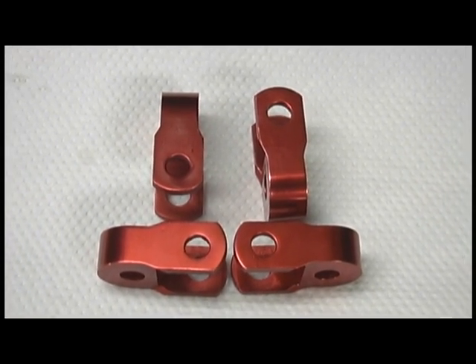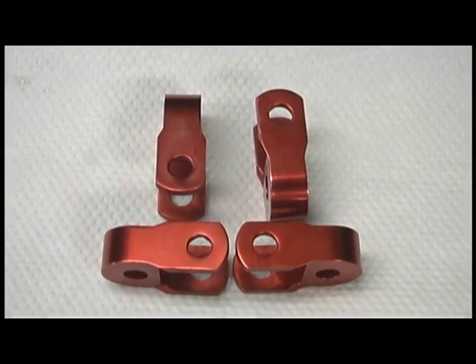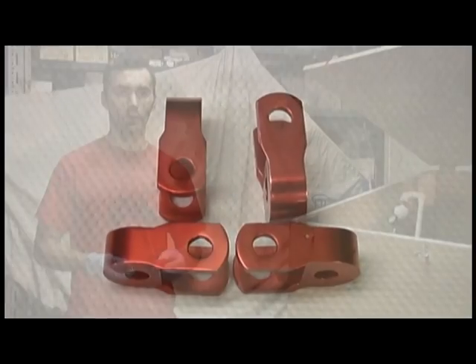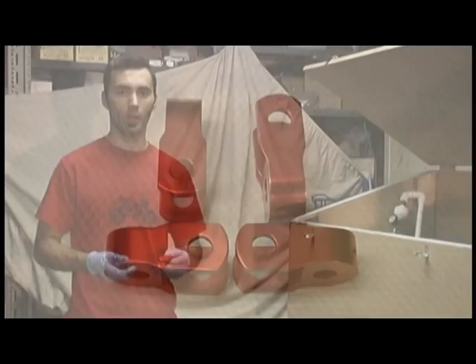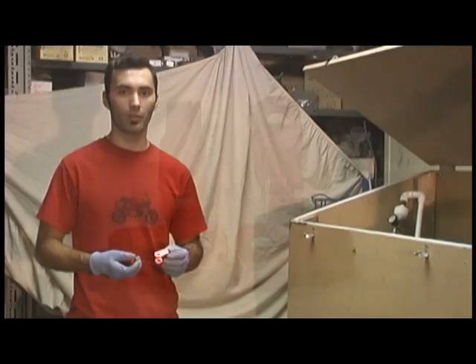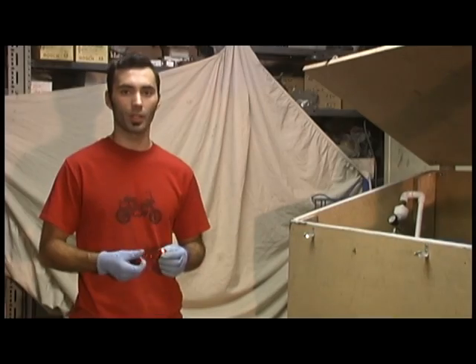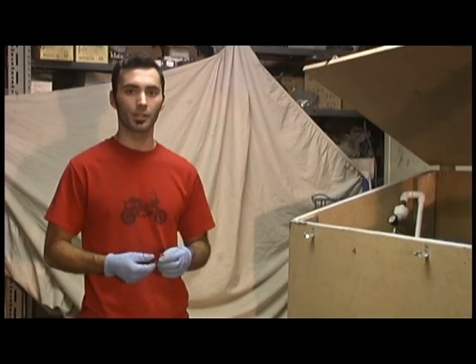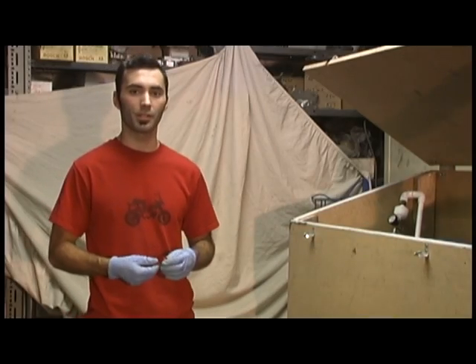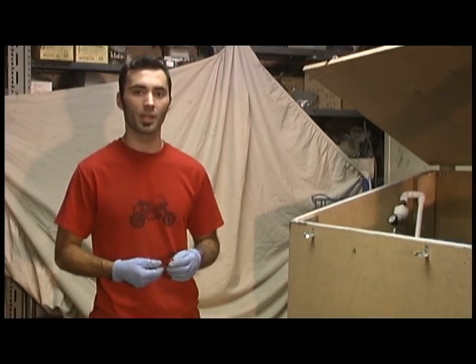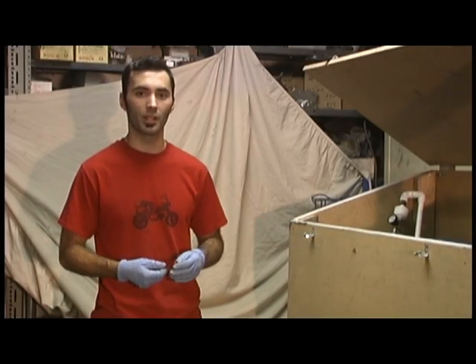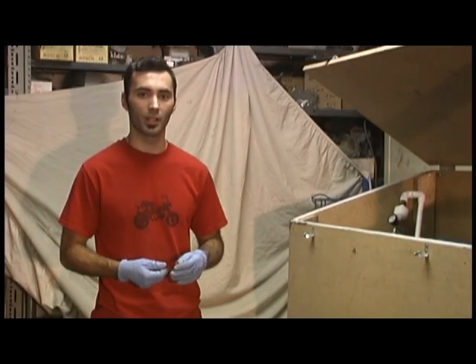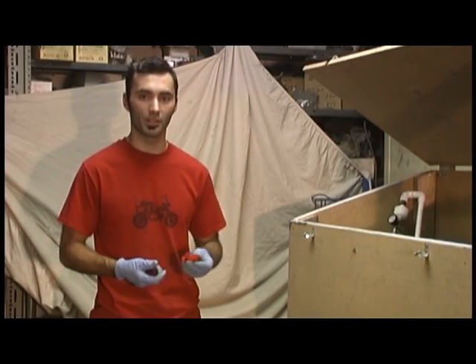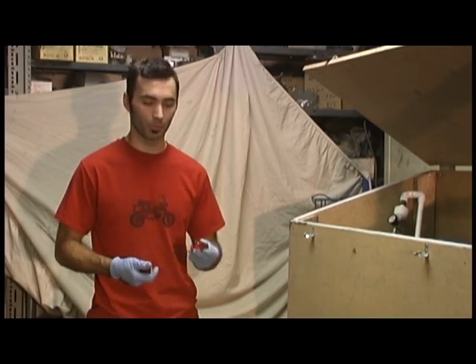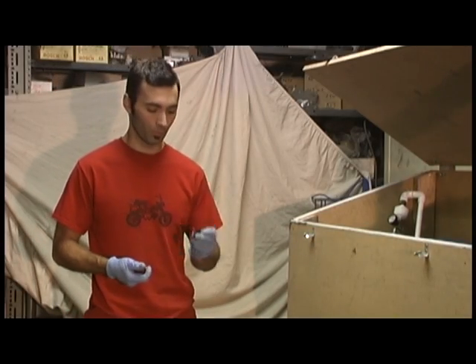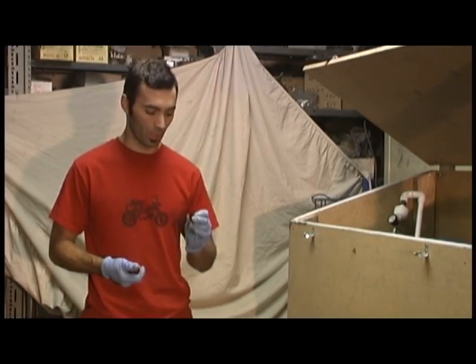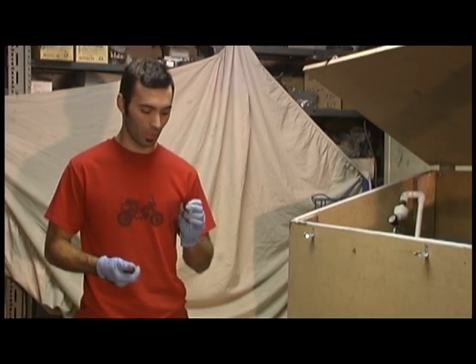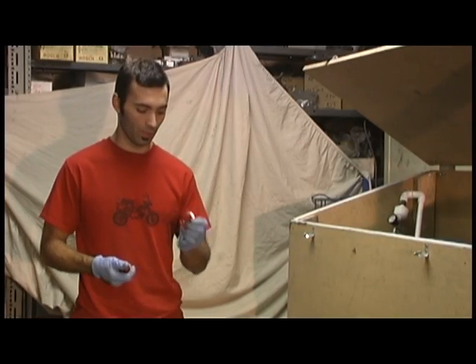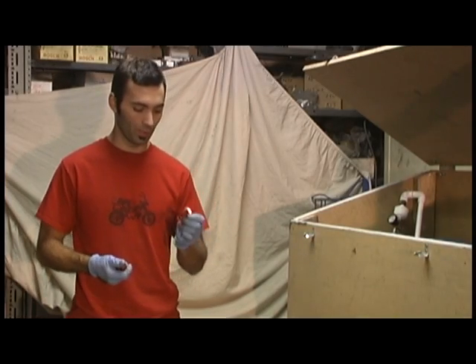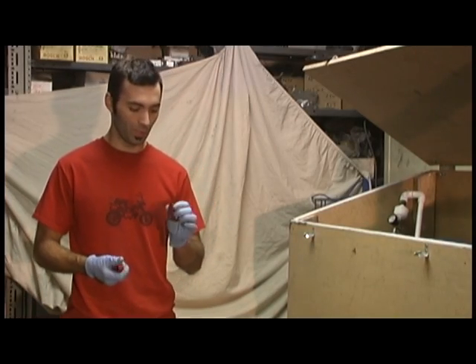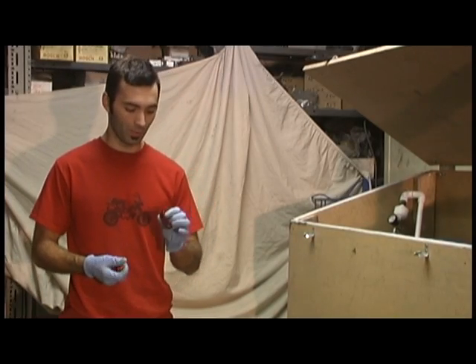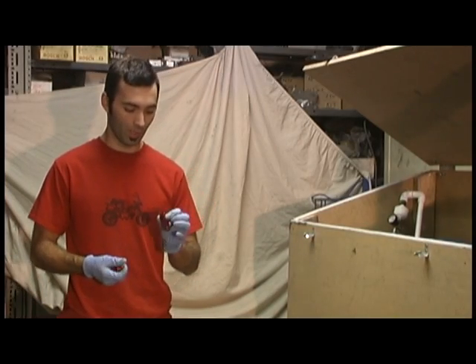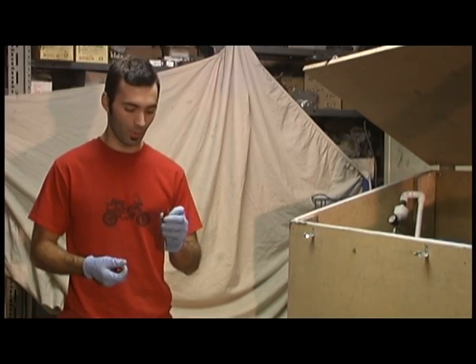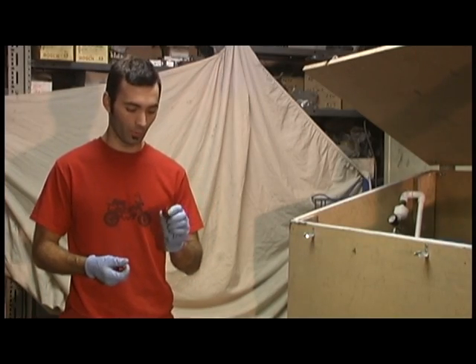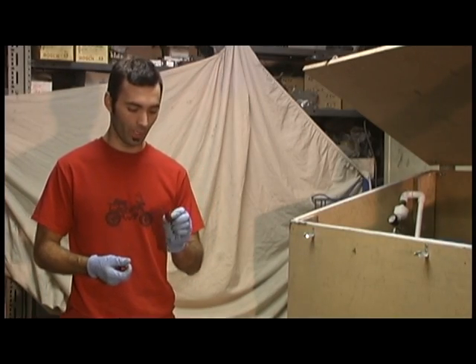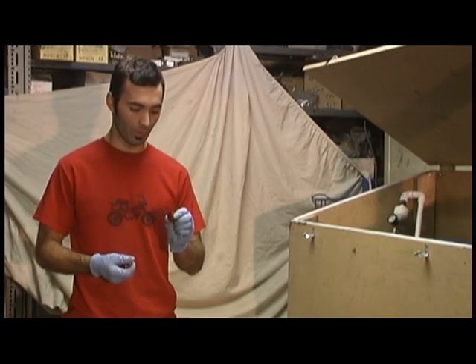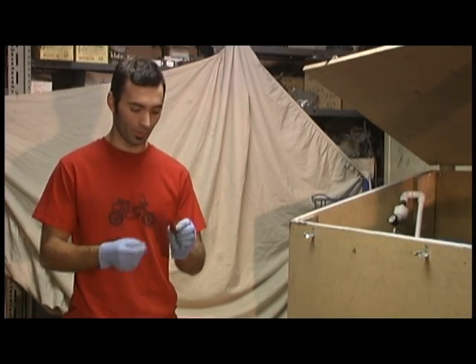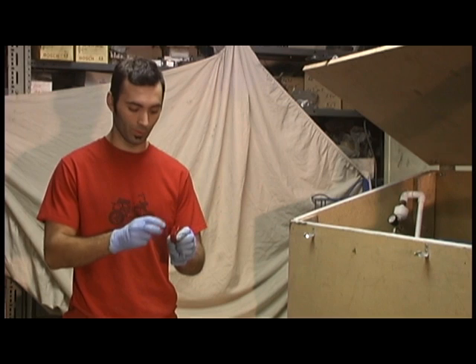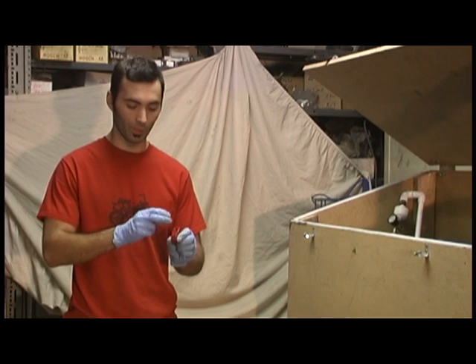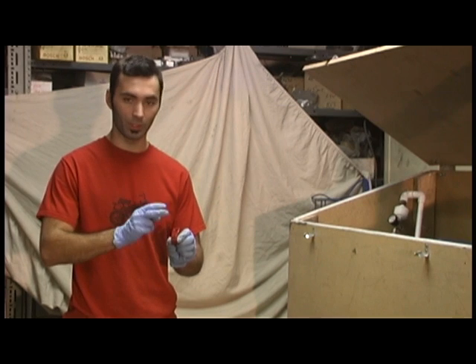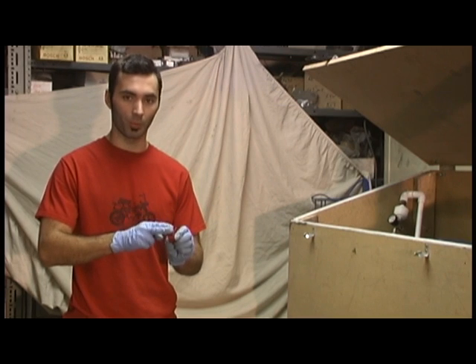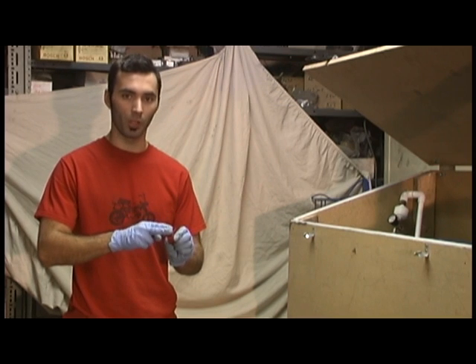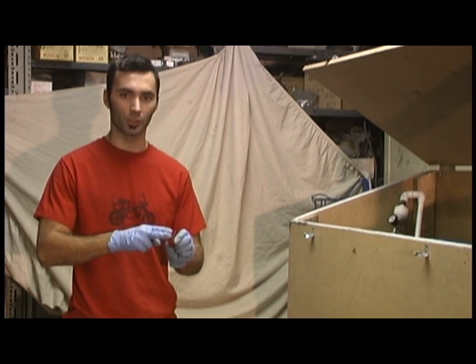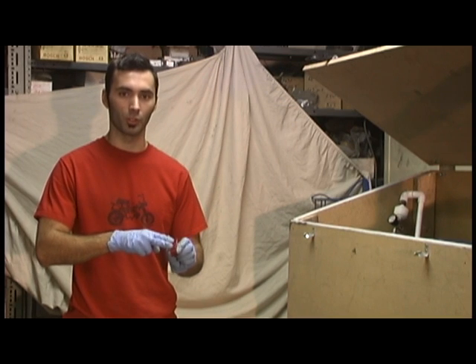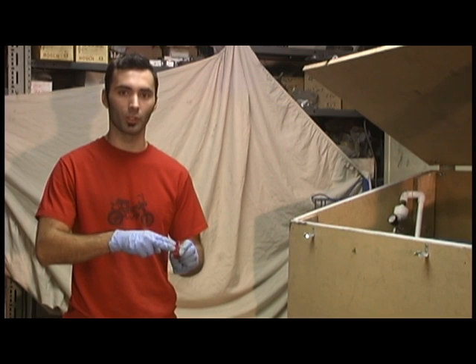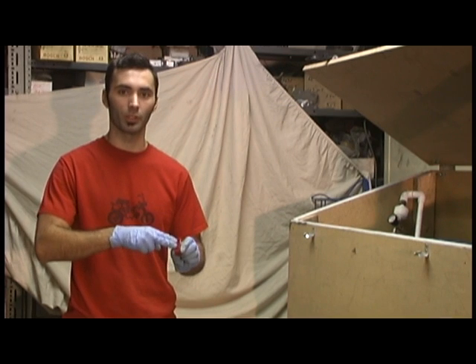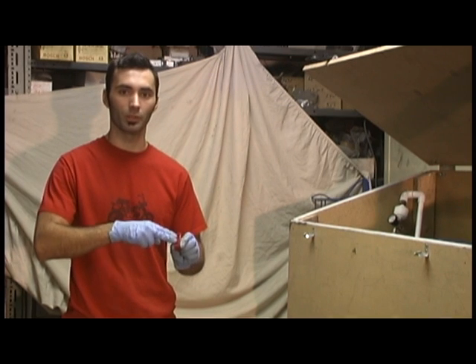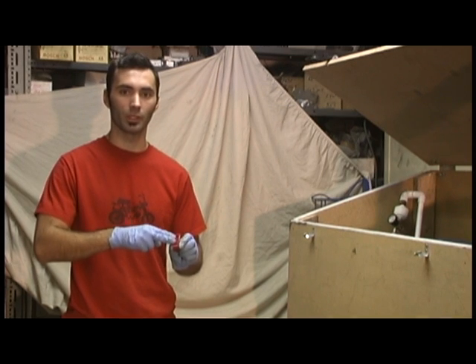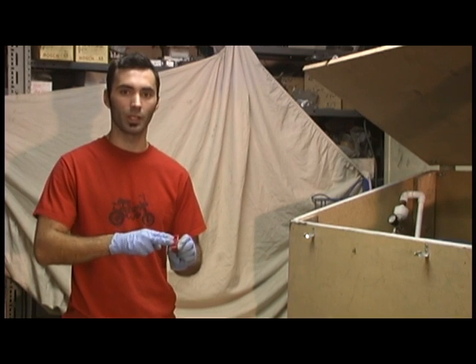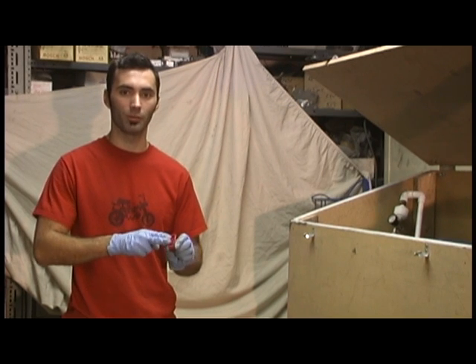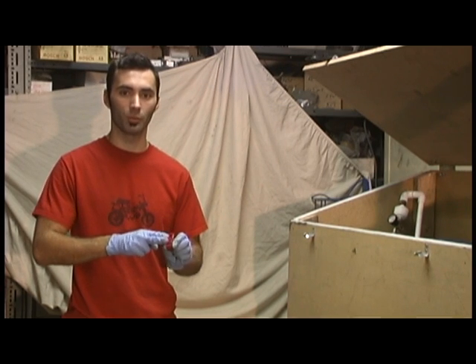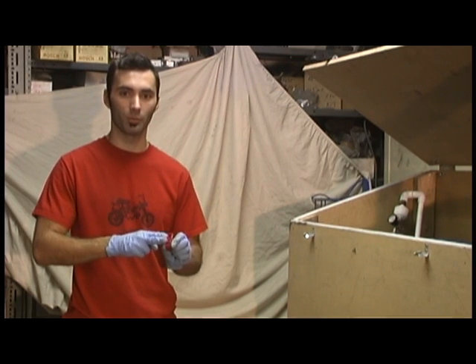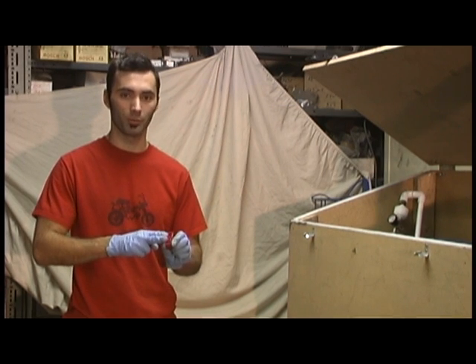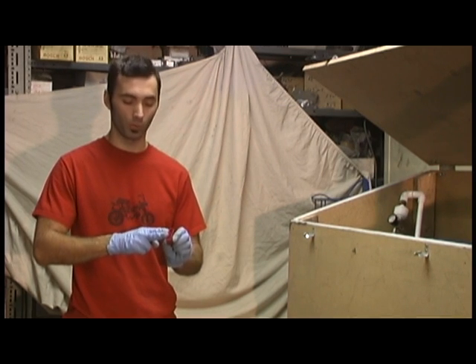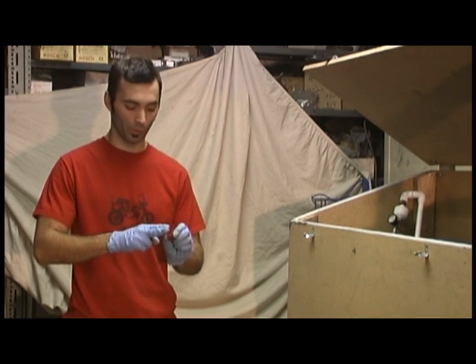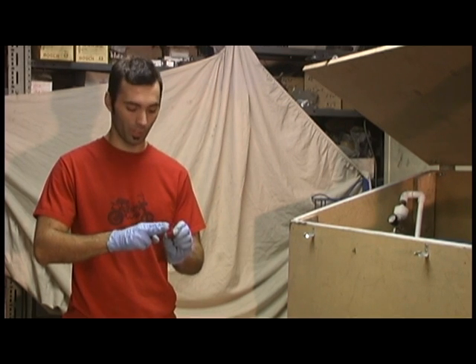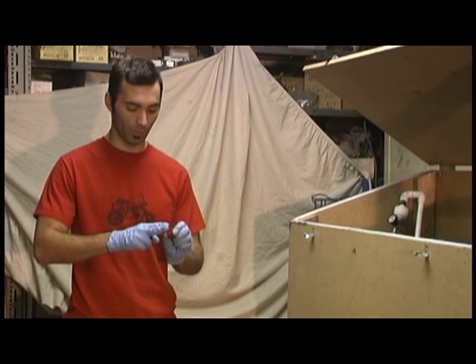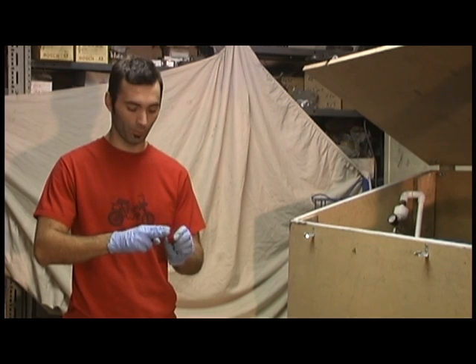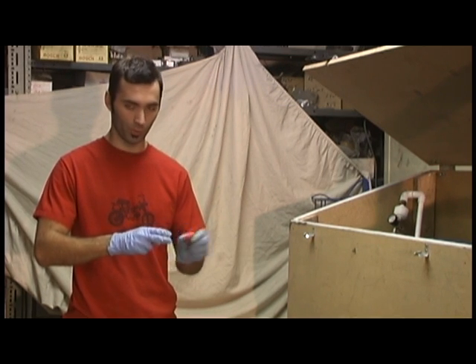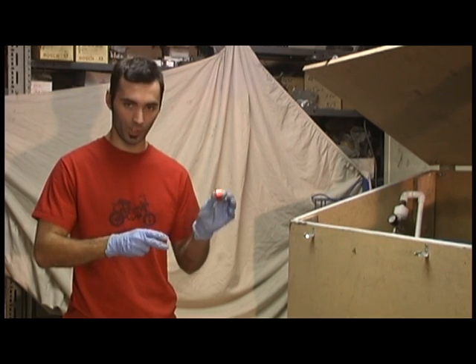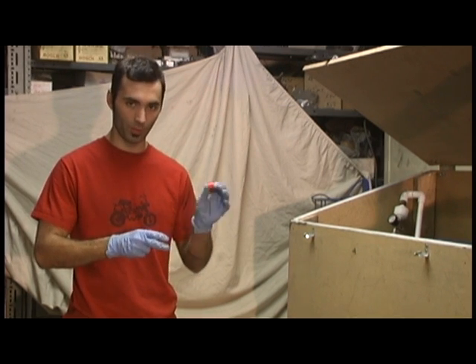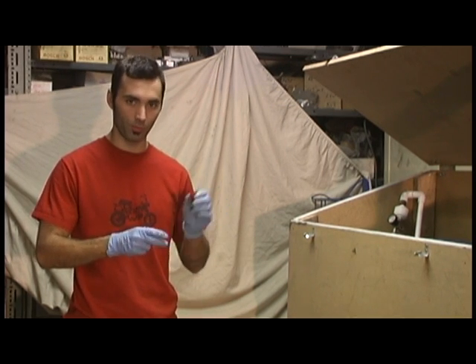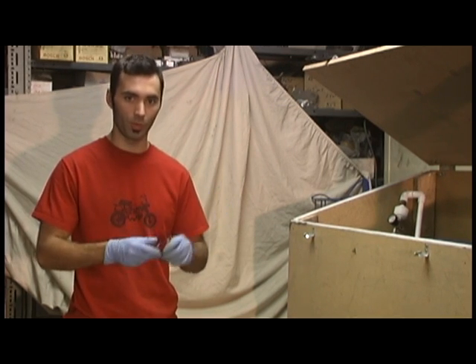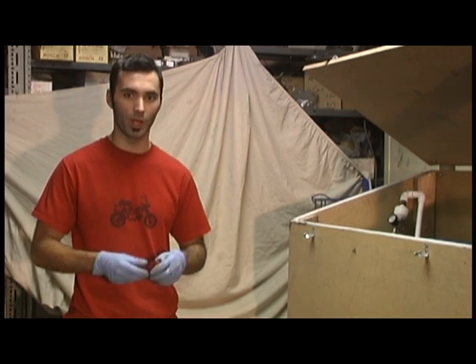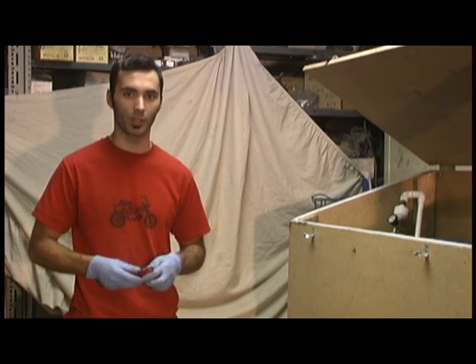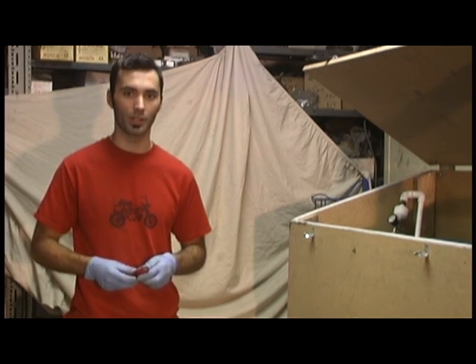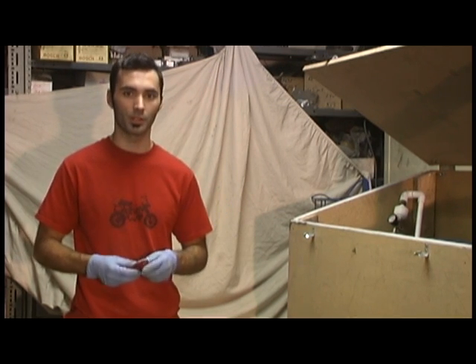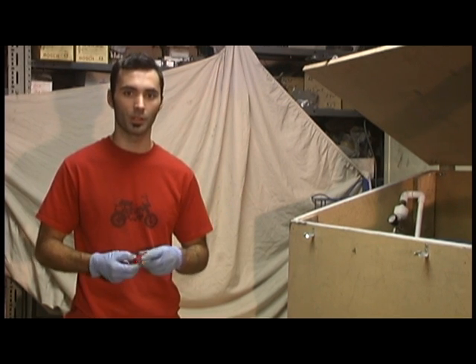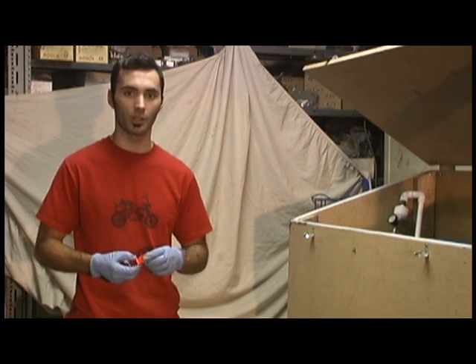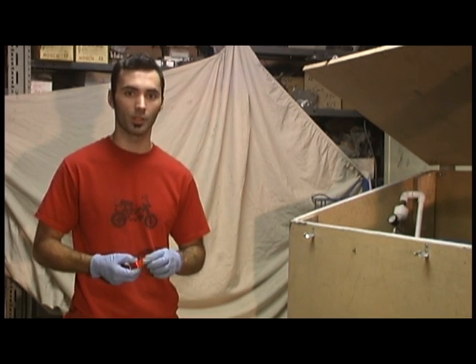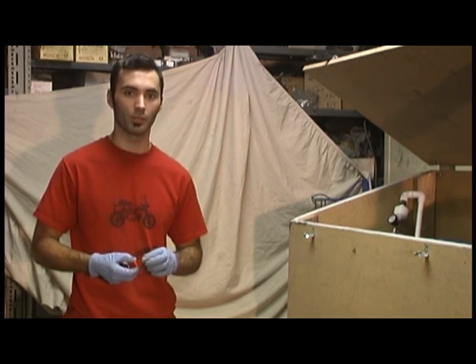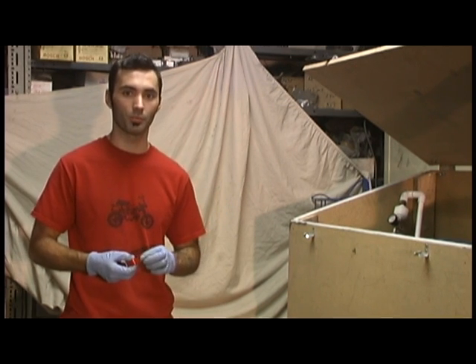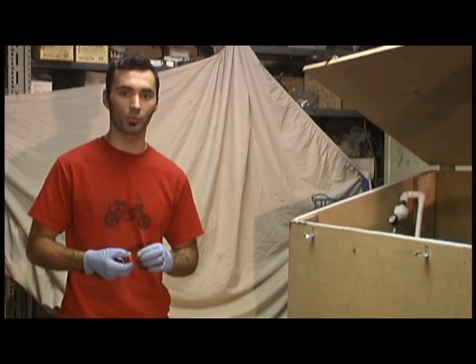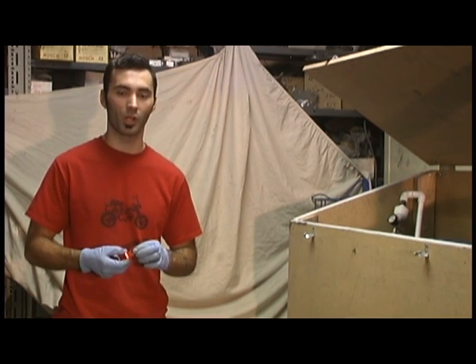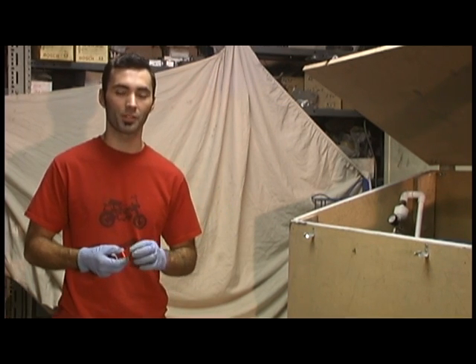So there you have it guys, that's anodizing. These pieces came out great. I really like the polished look I gave to them before sending them through the anodizing process.